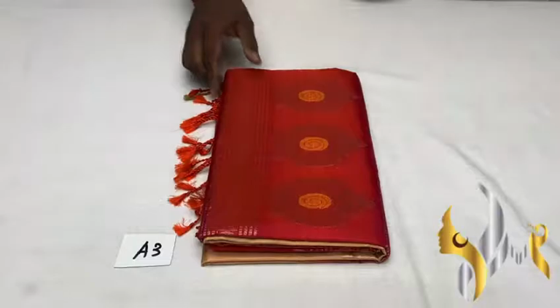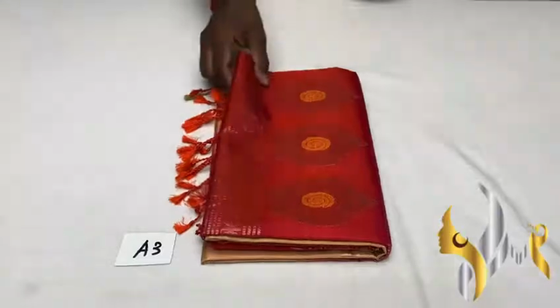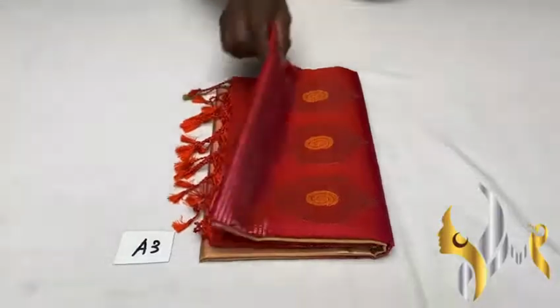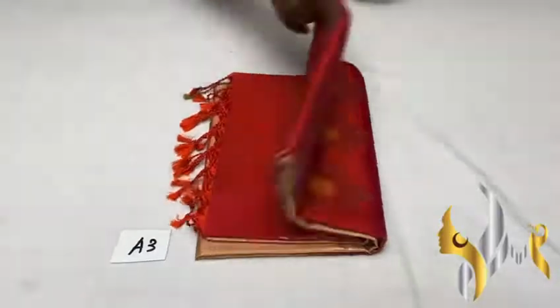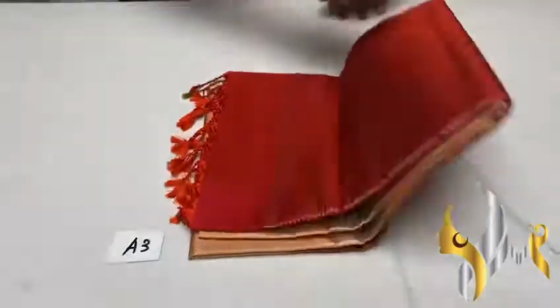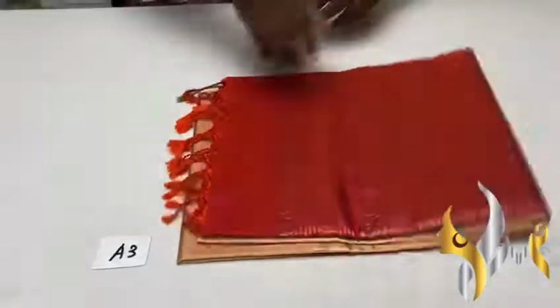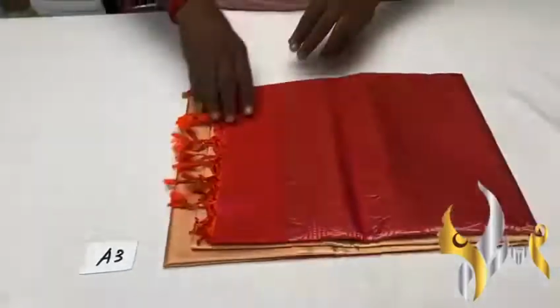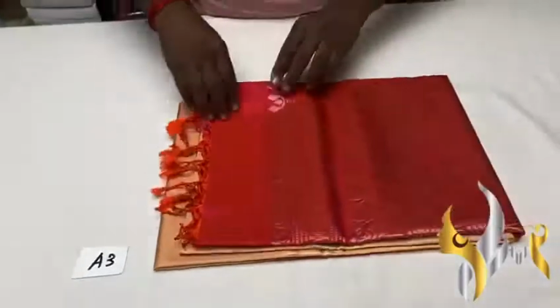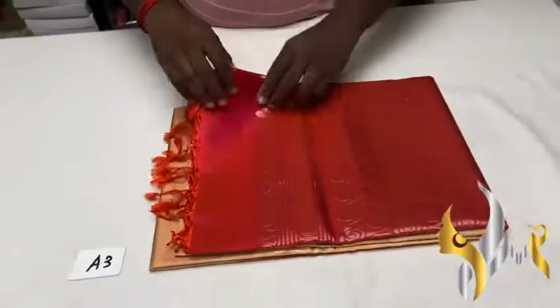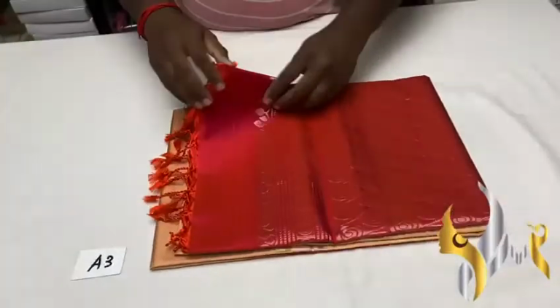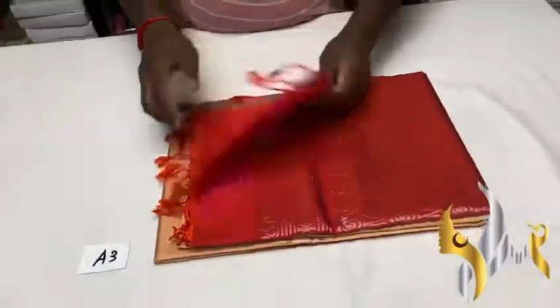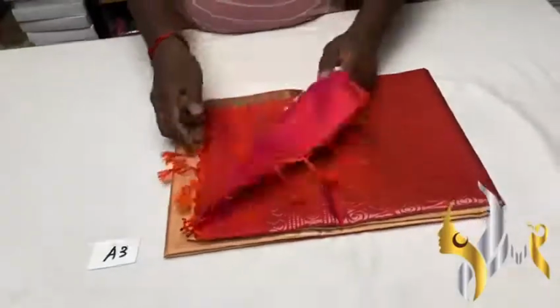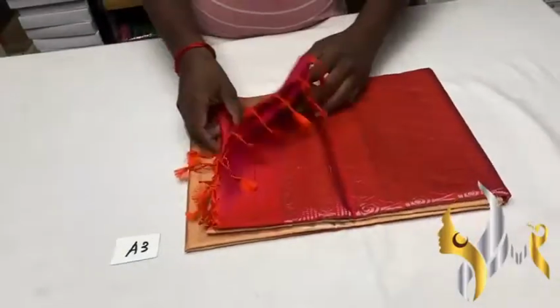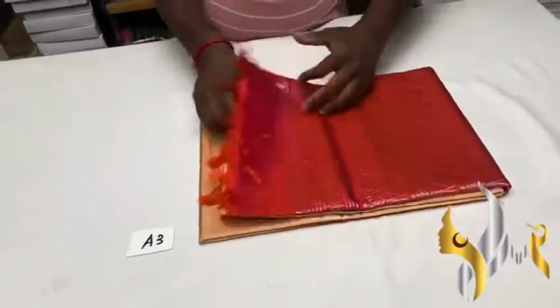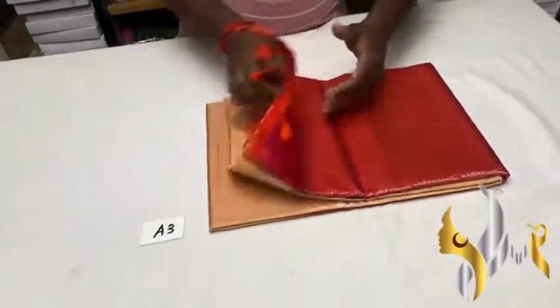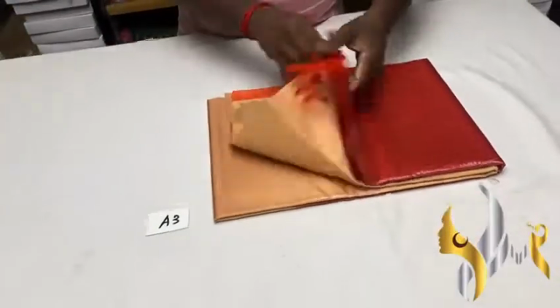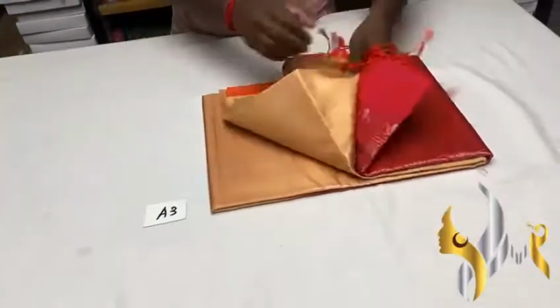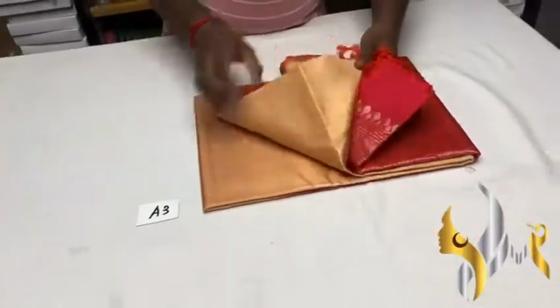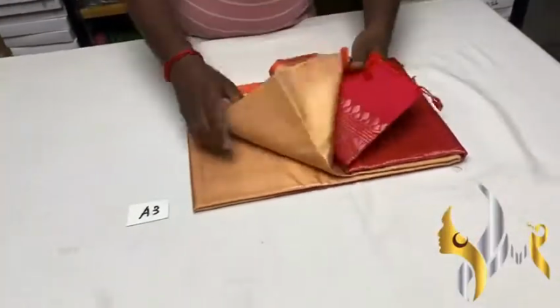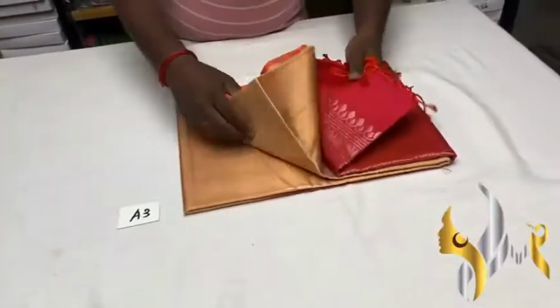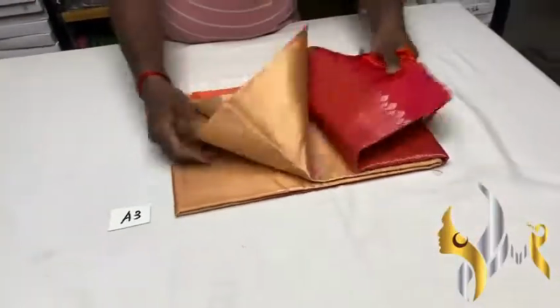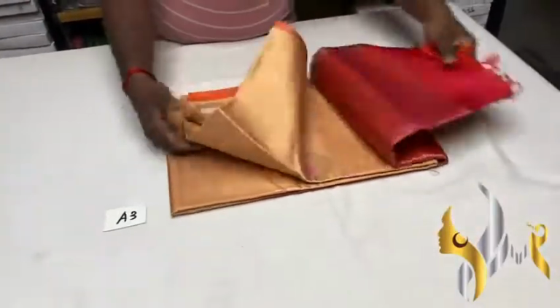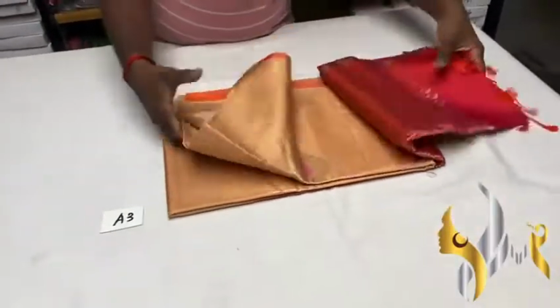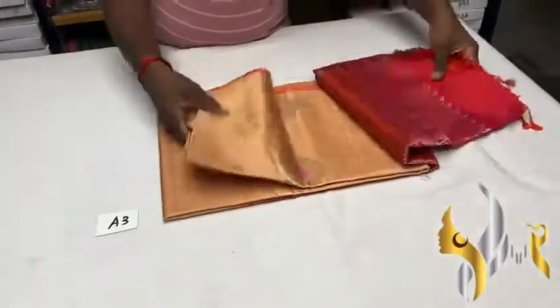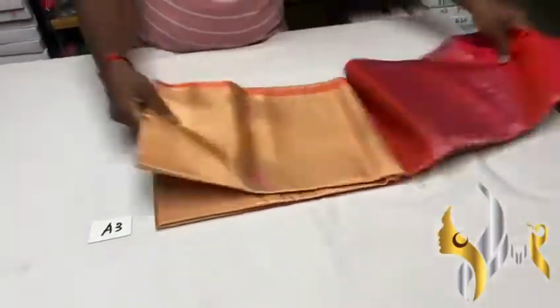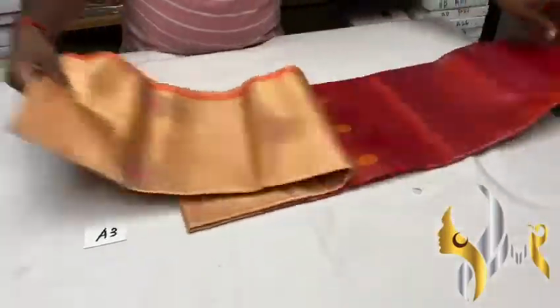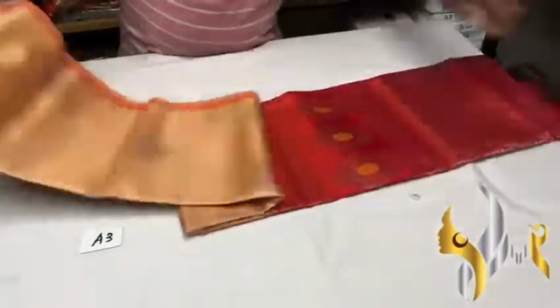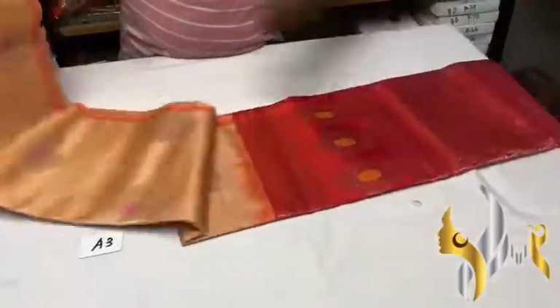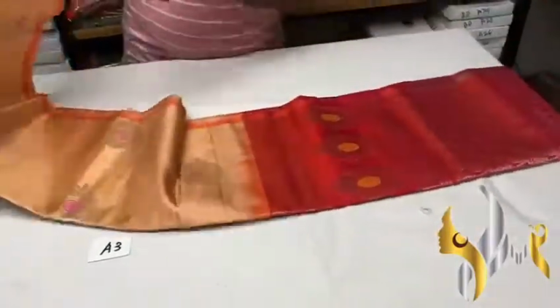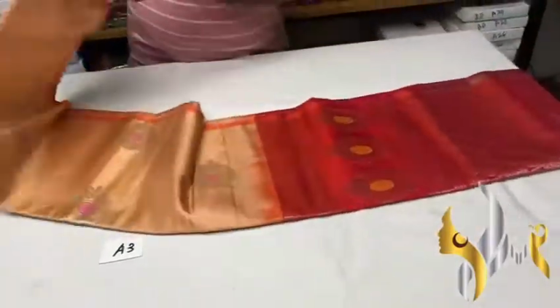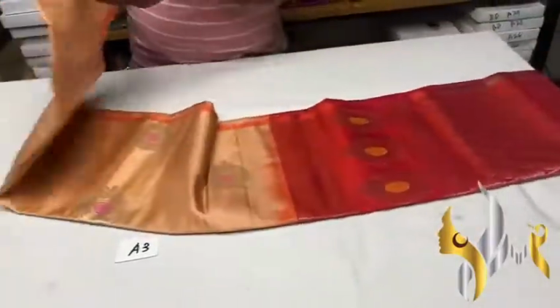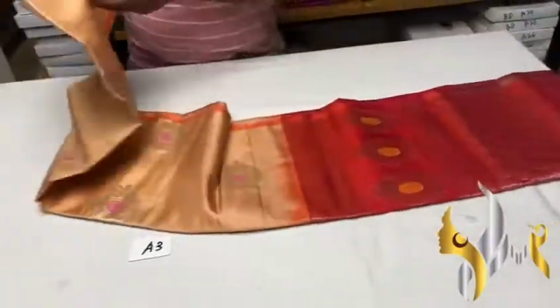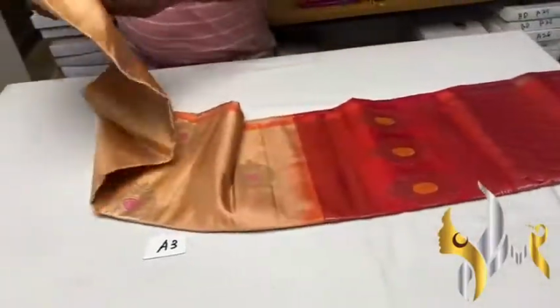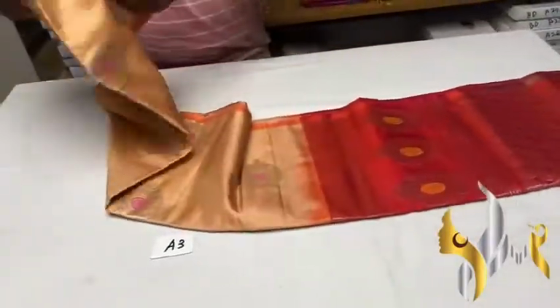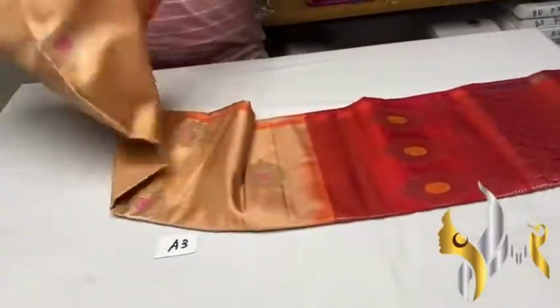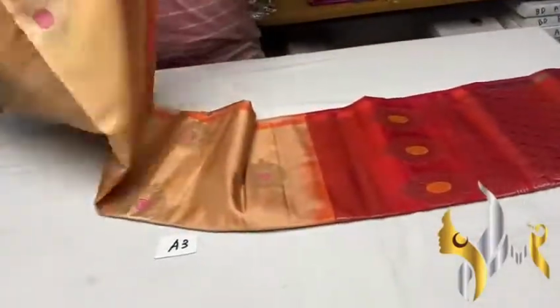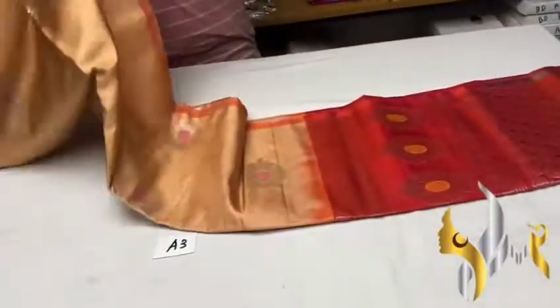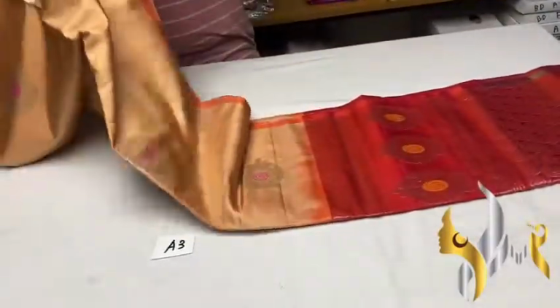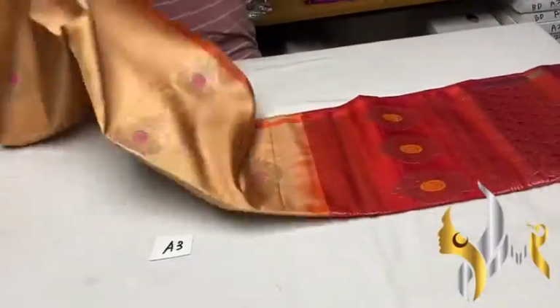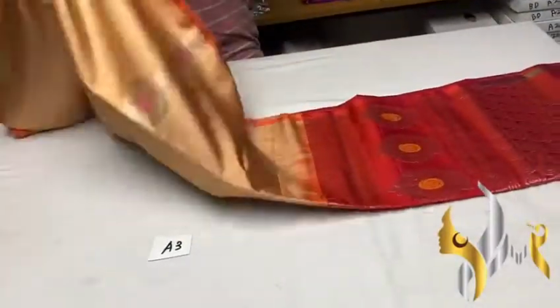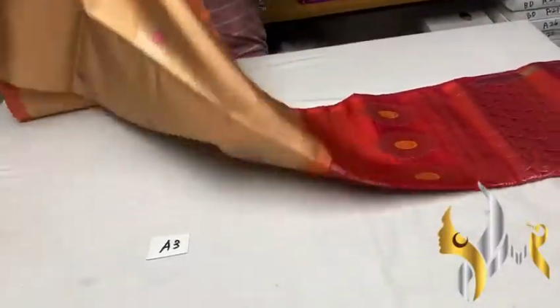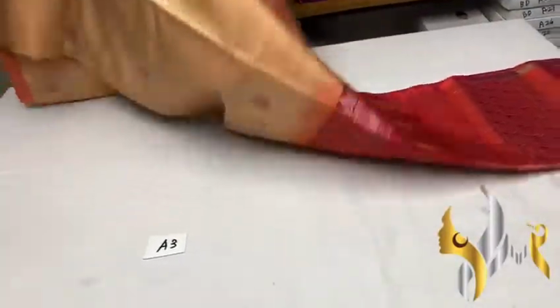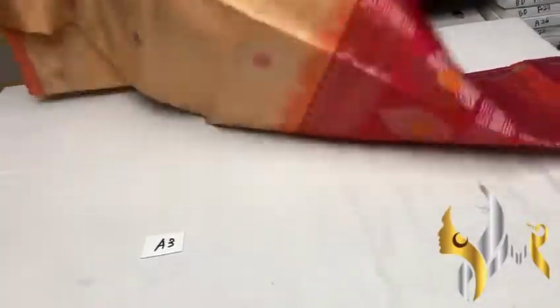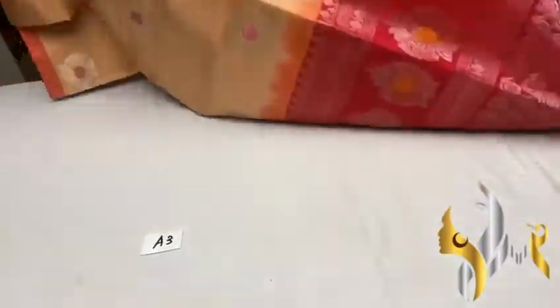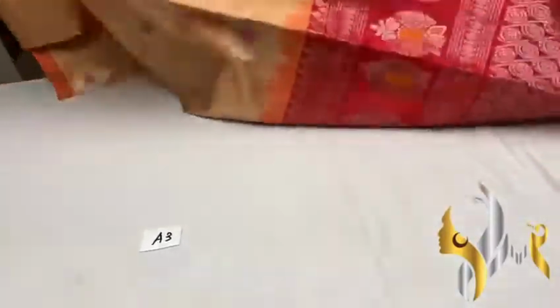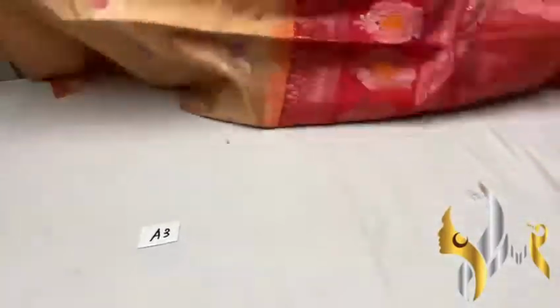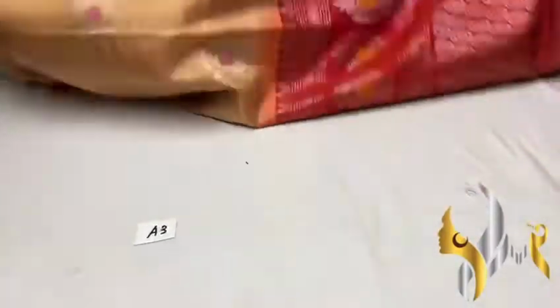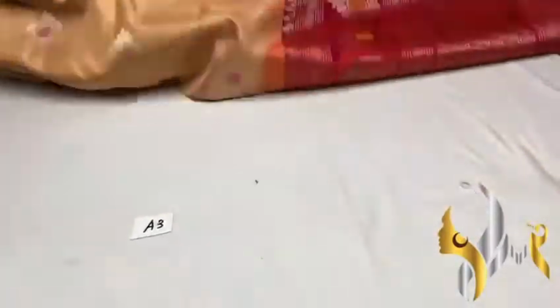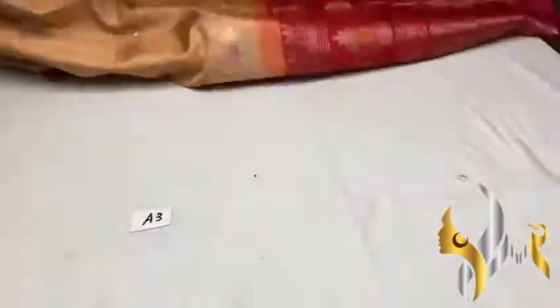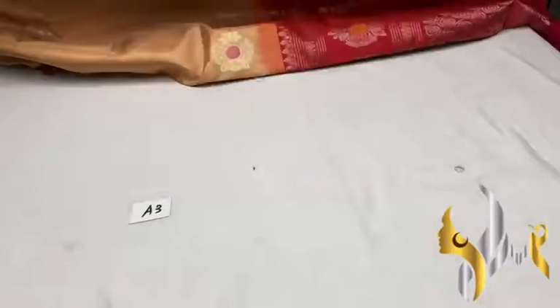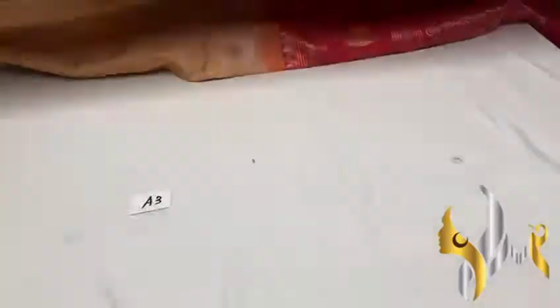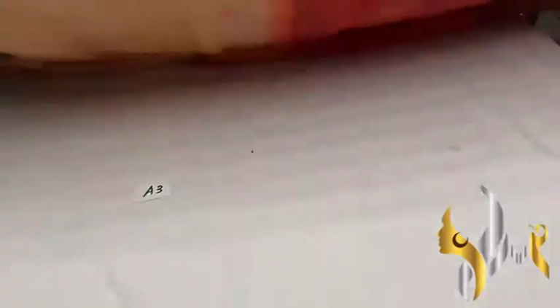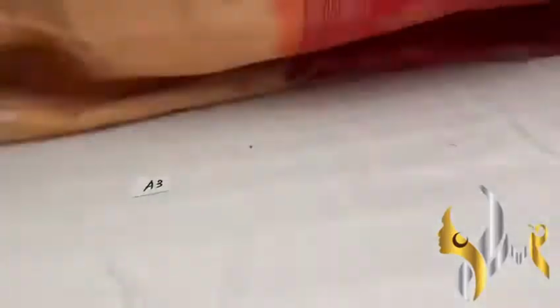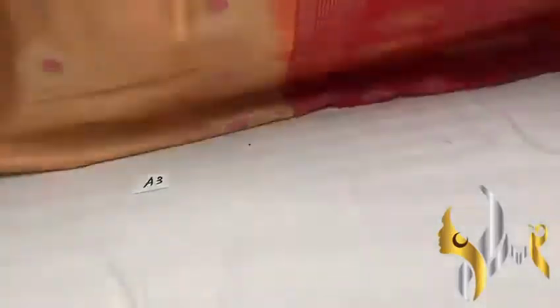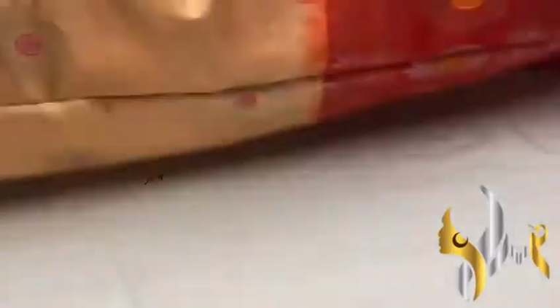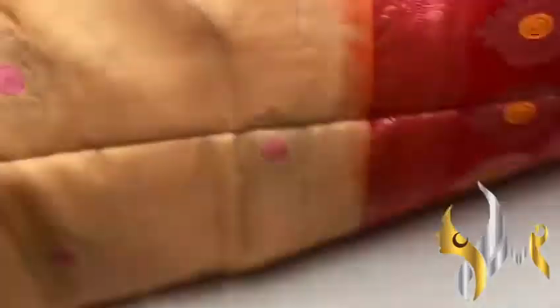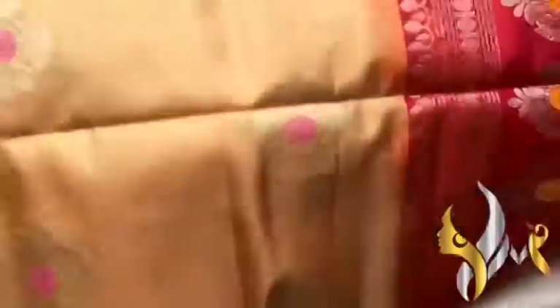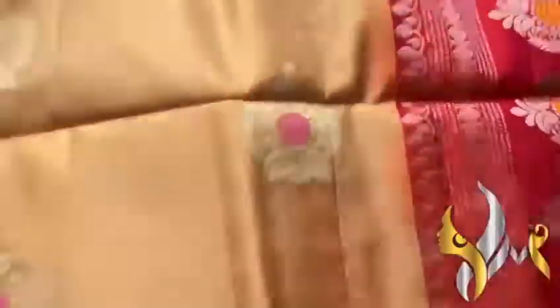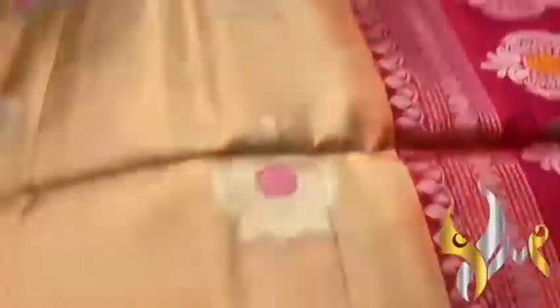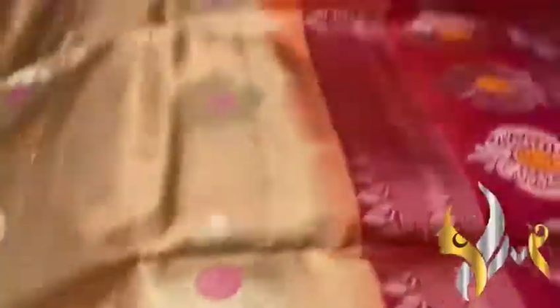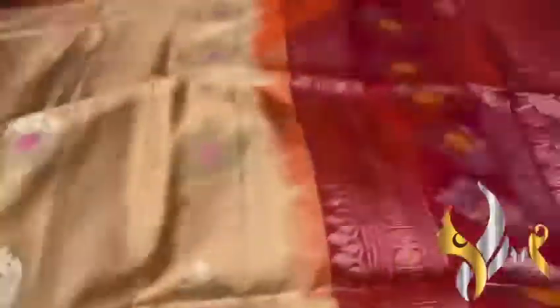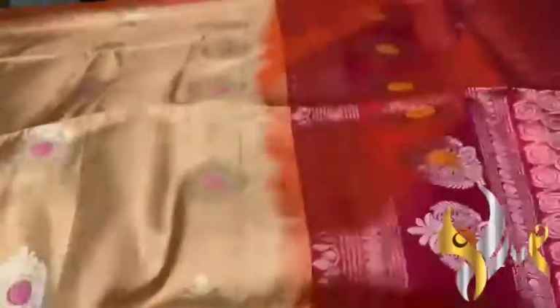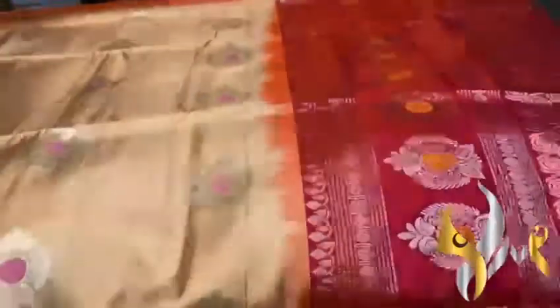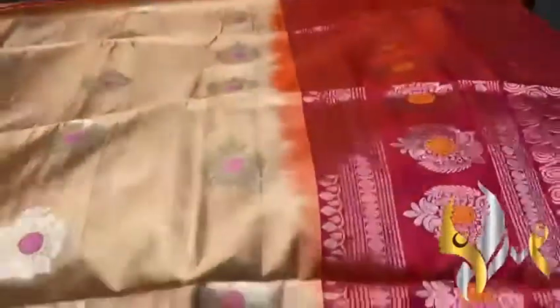Pure Kanji Buram Soft Silk Sari, Double Varper, Thin Border Collection, Silver Jari Work.